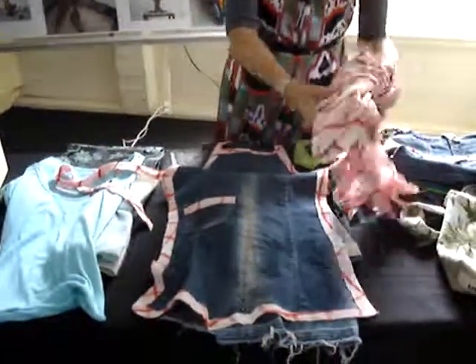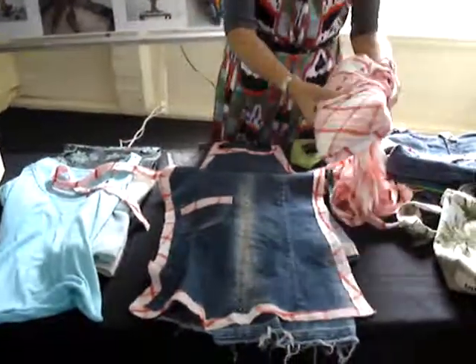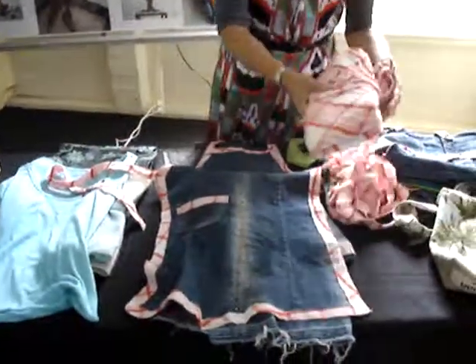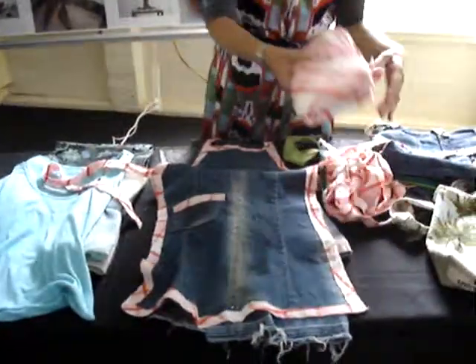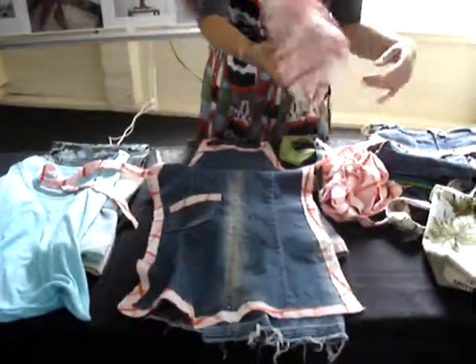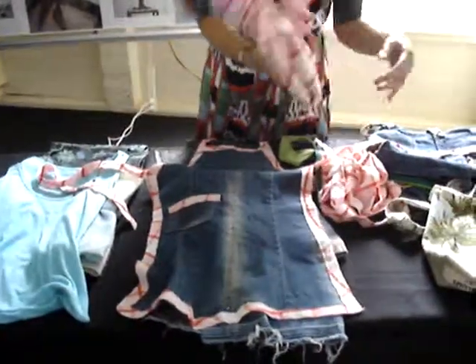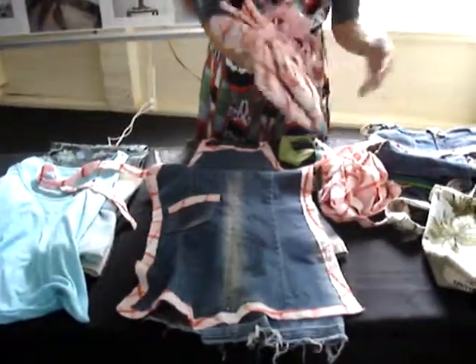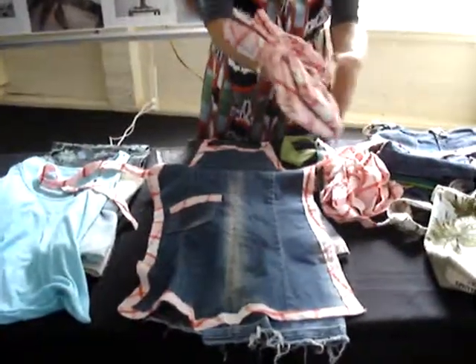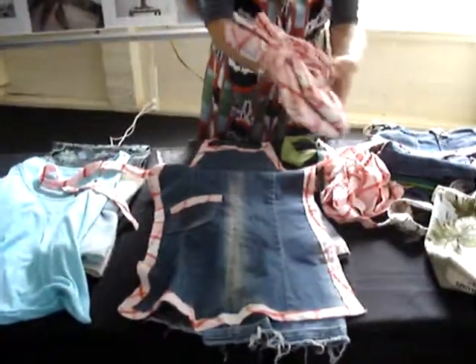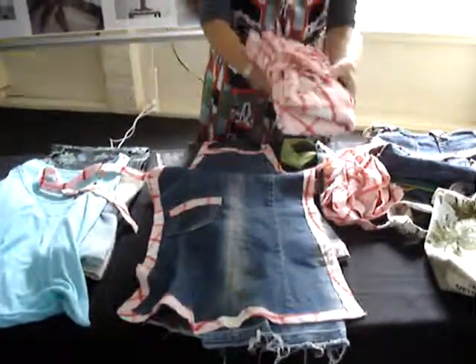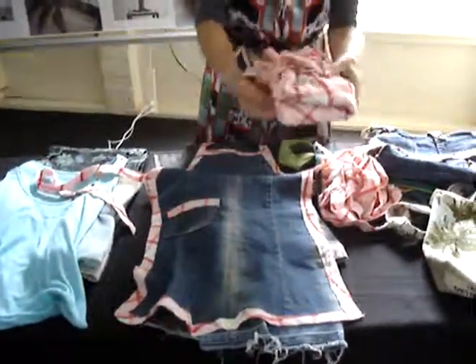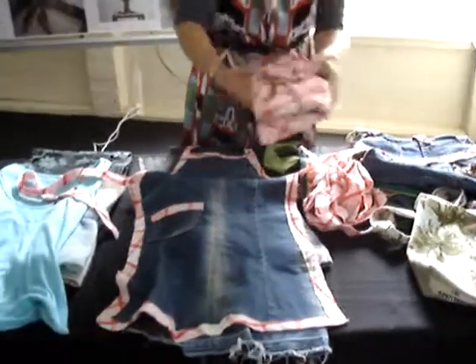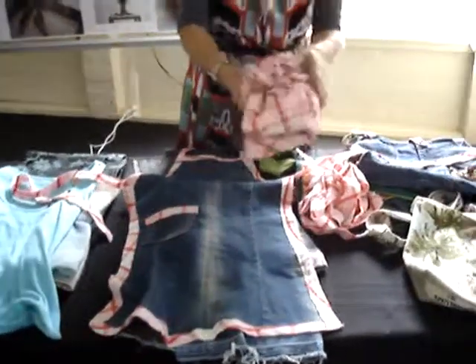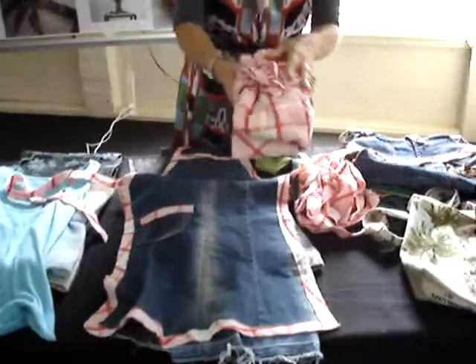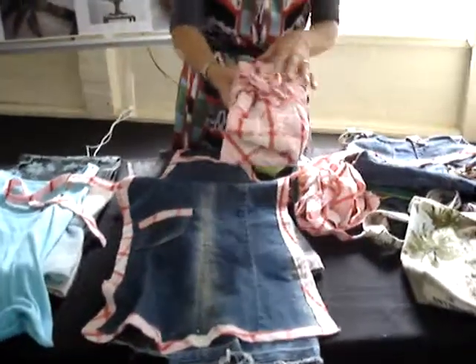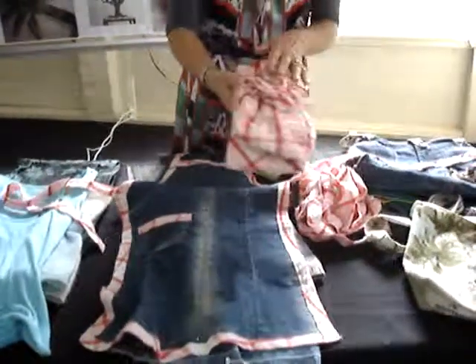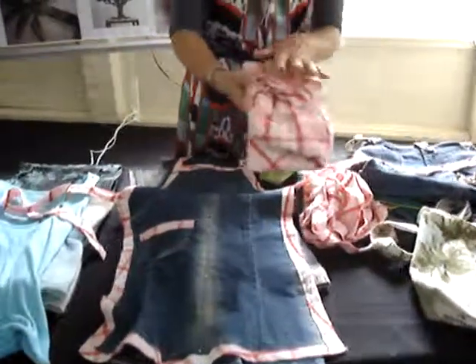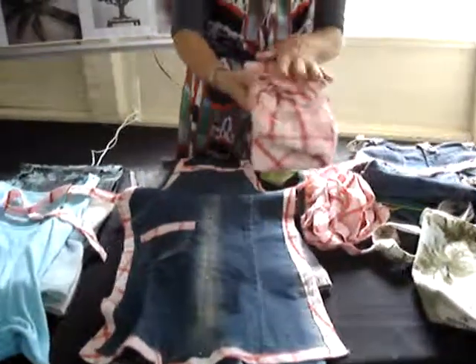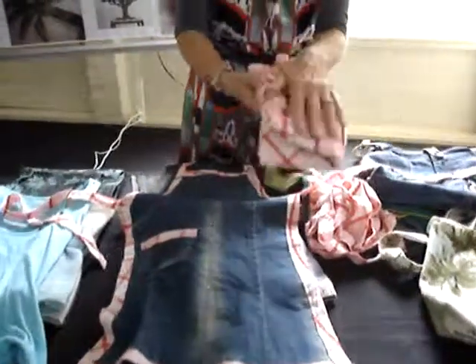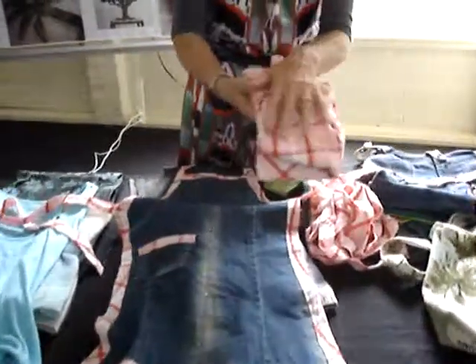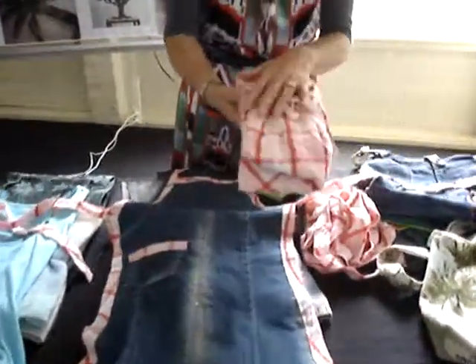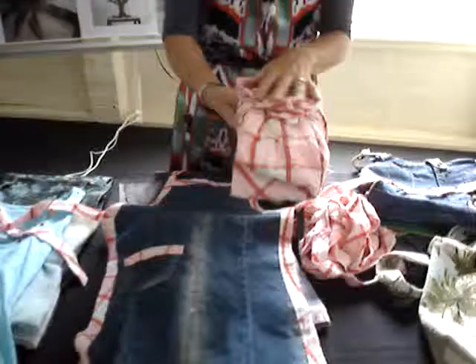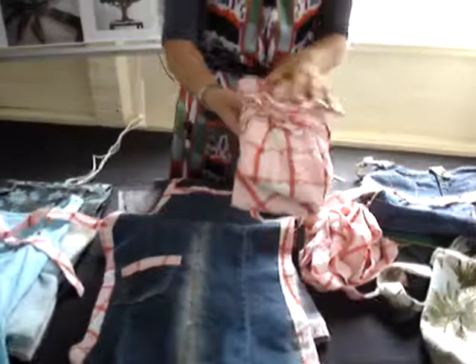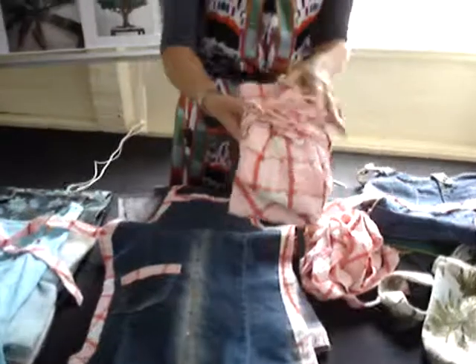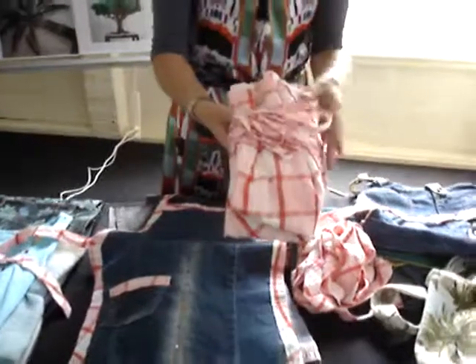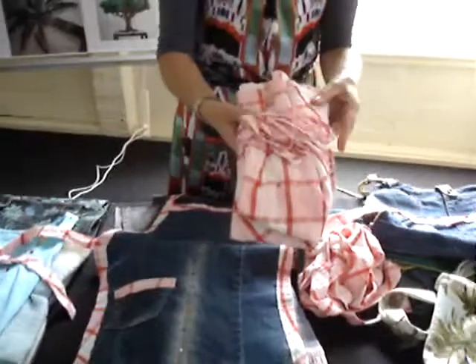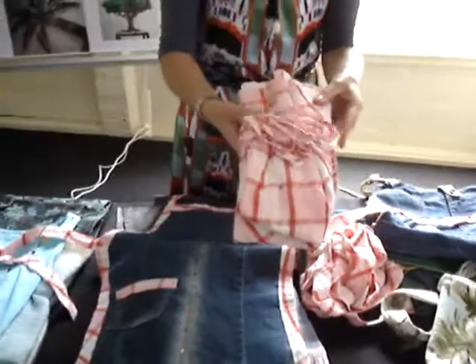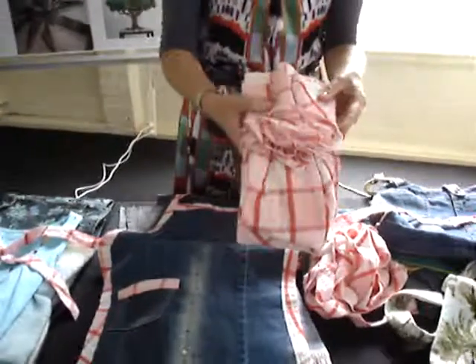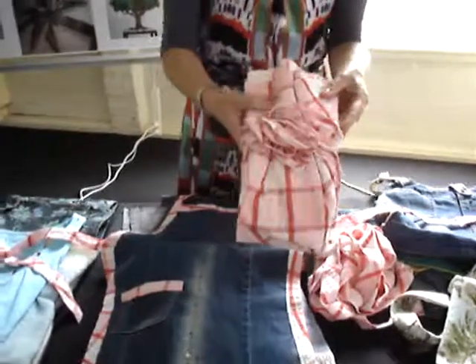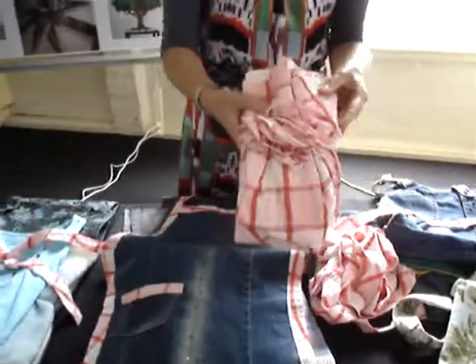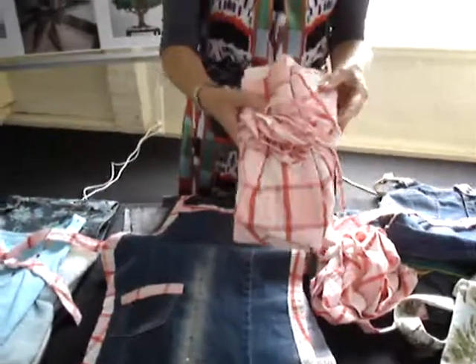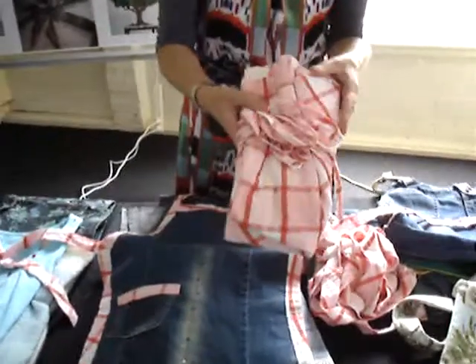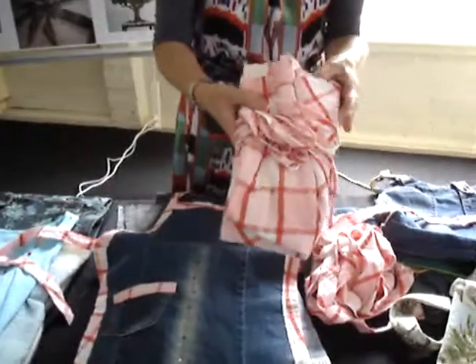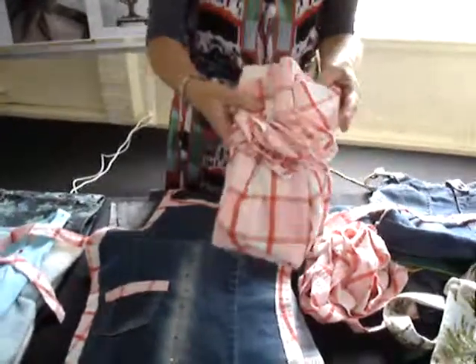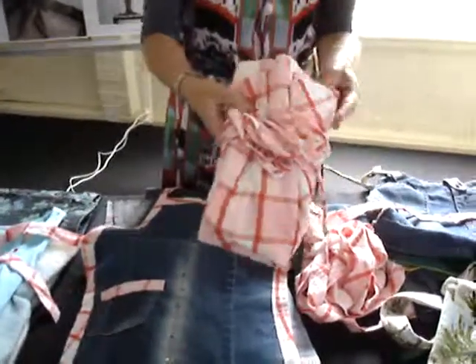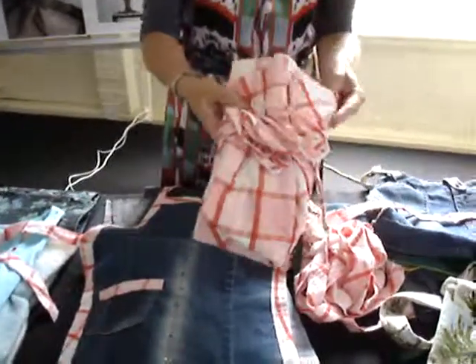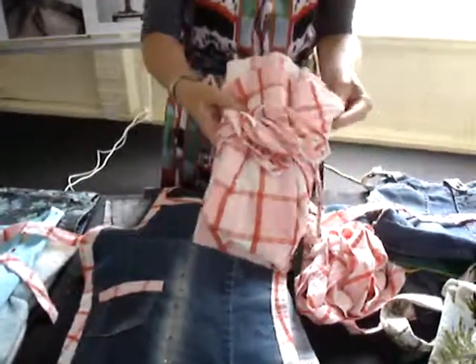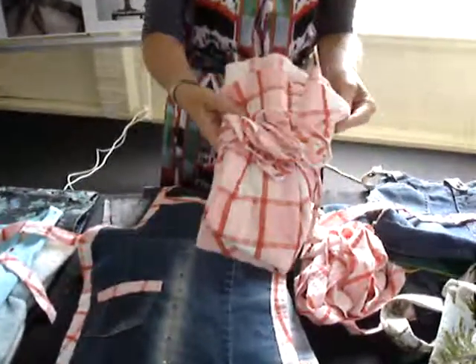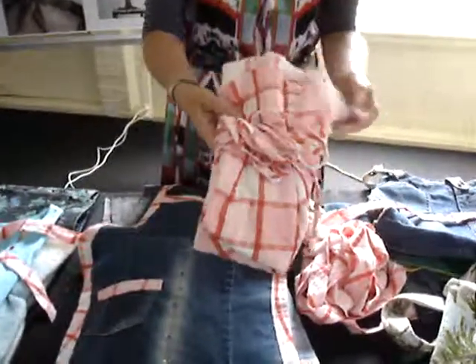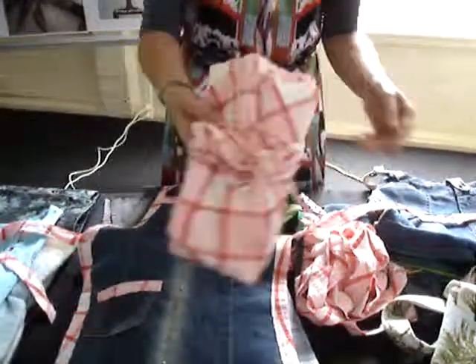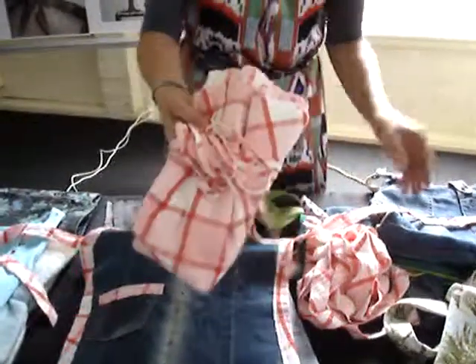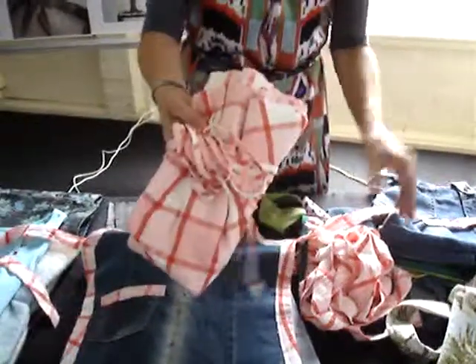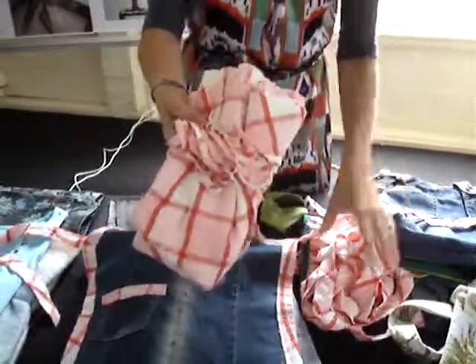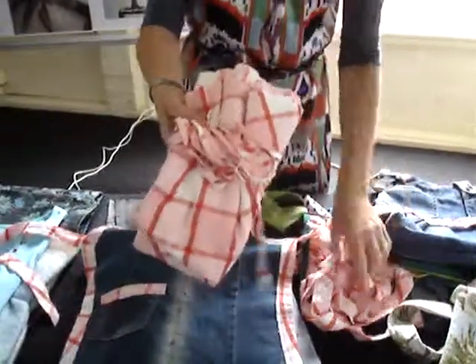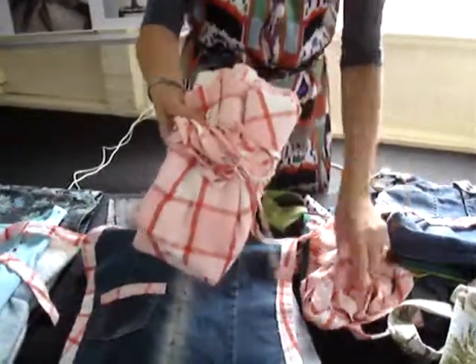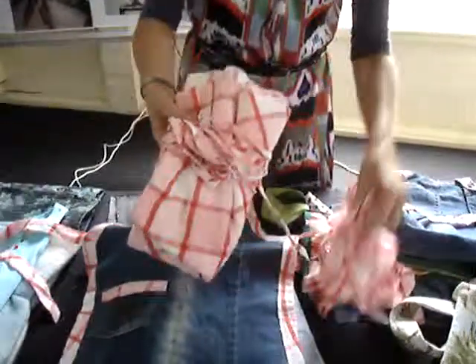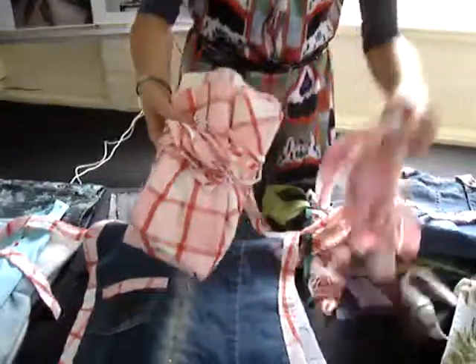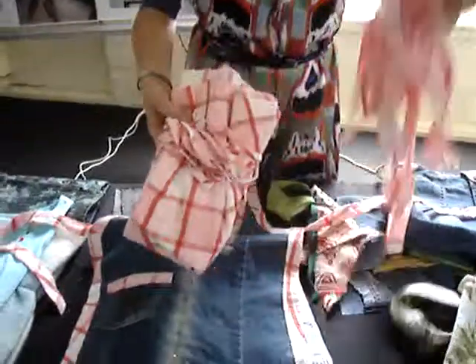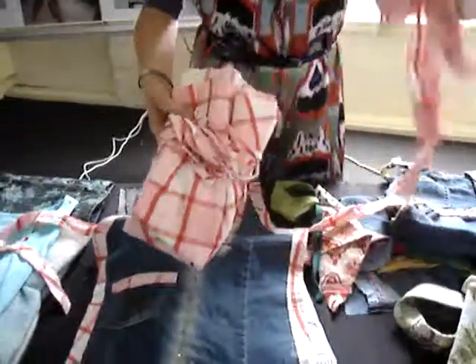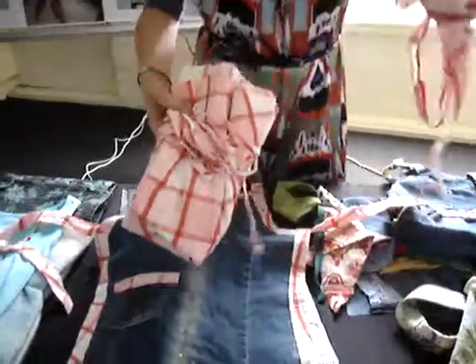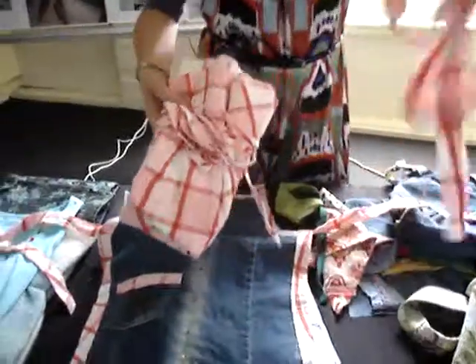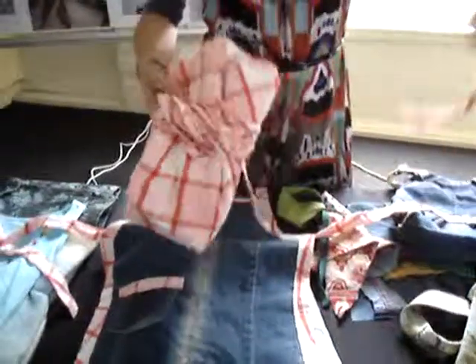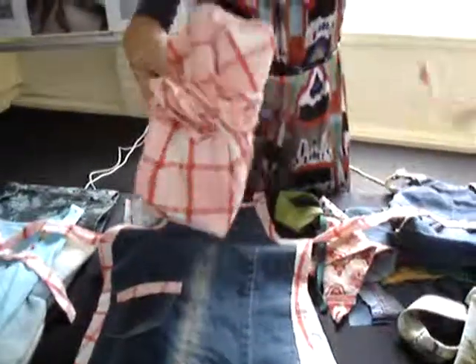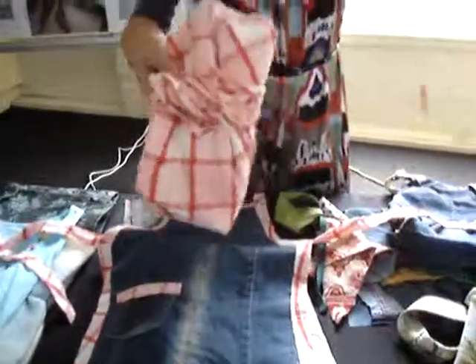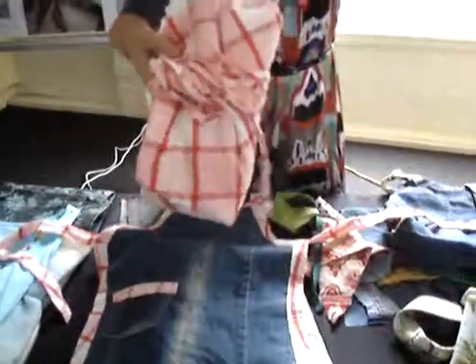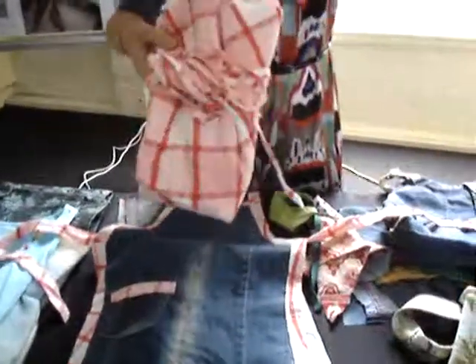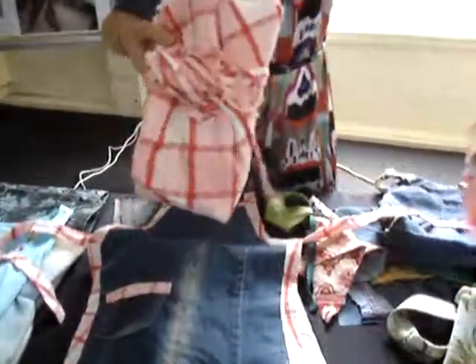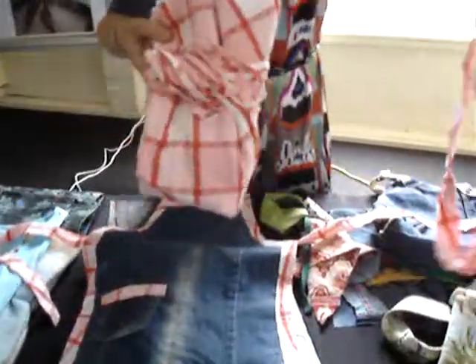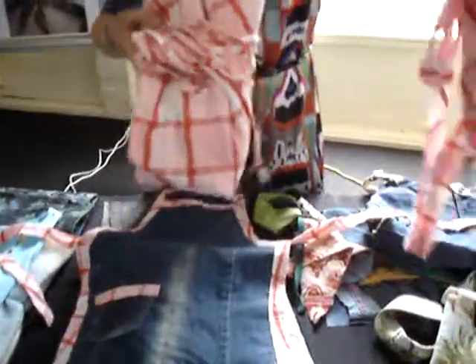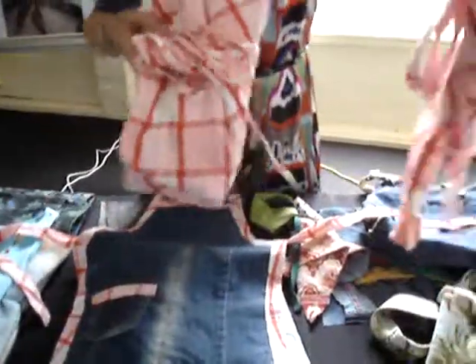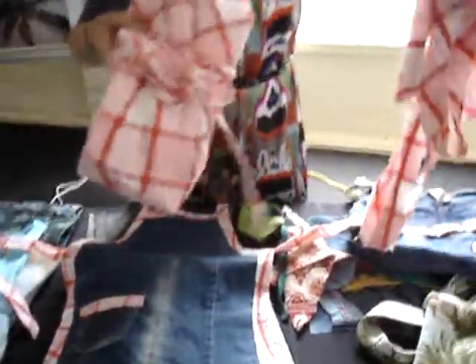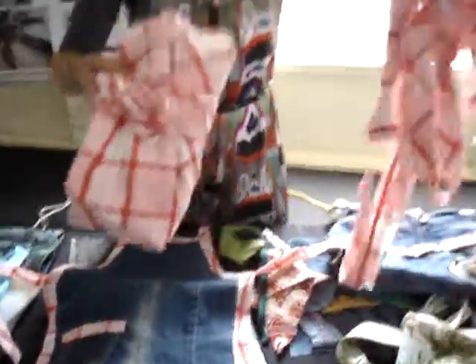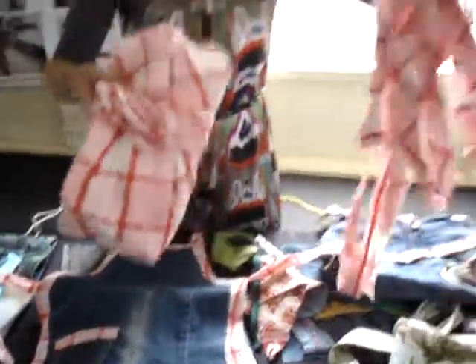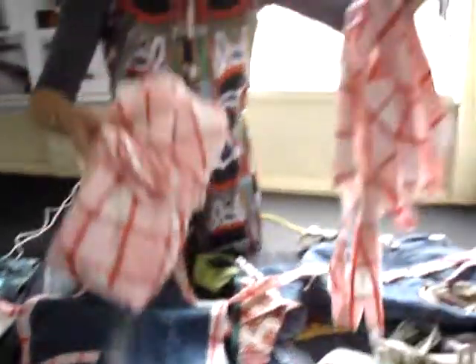For the bias binding, I used a circular tablecloth and made some bias binding.